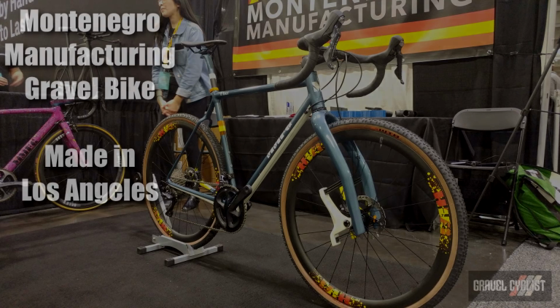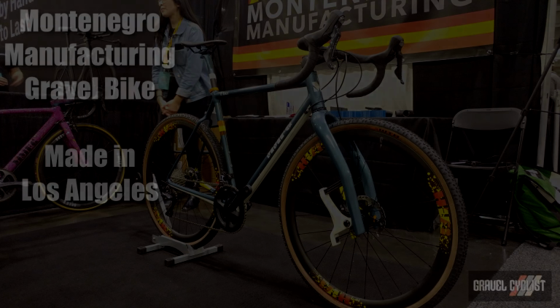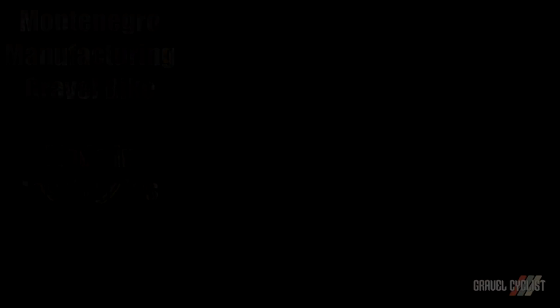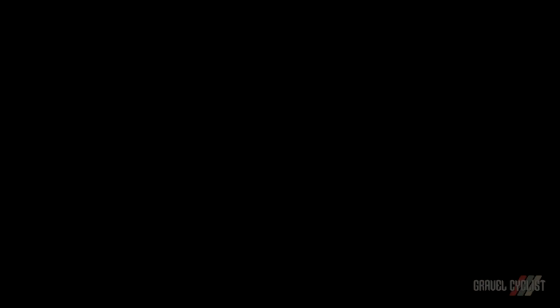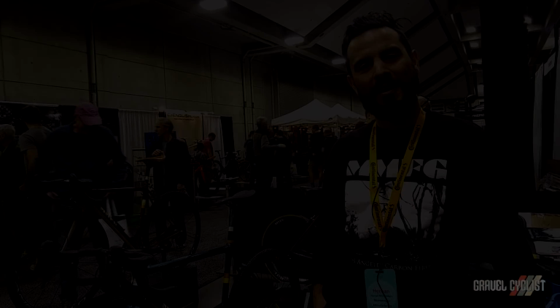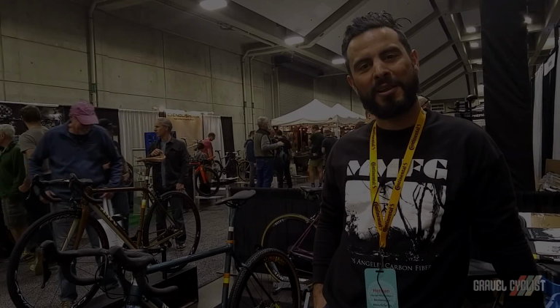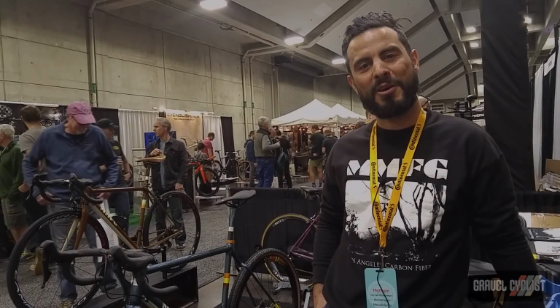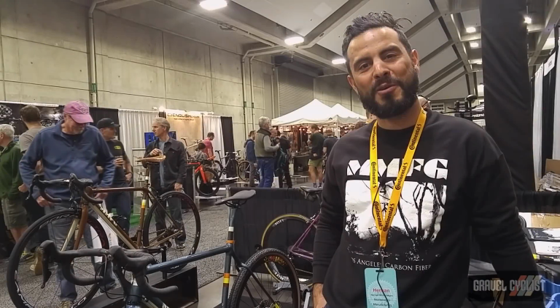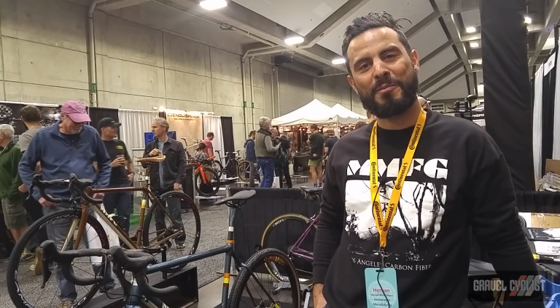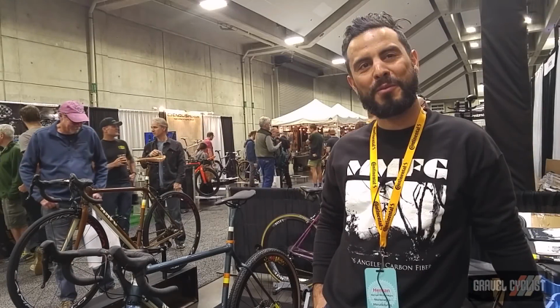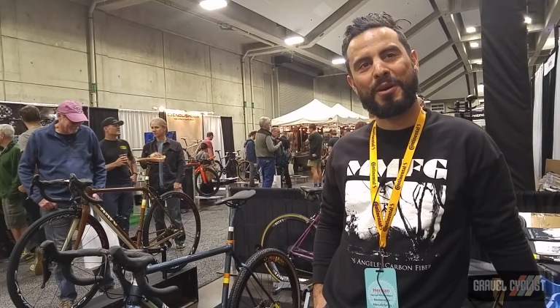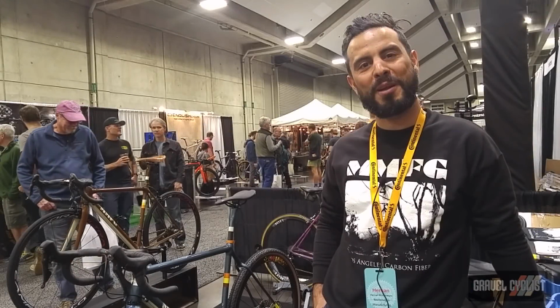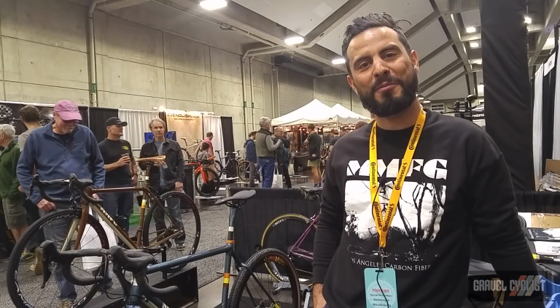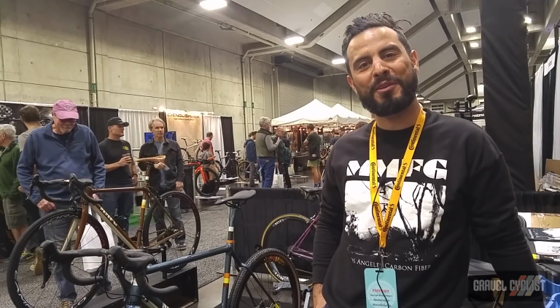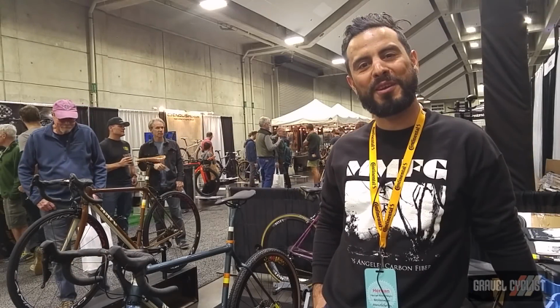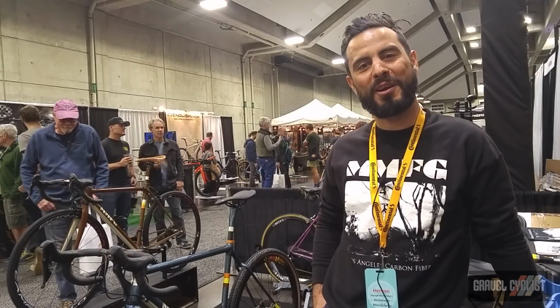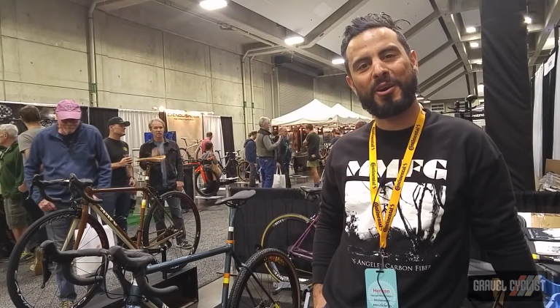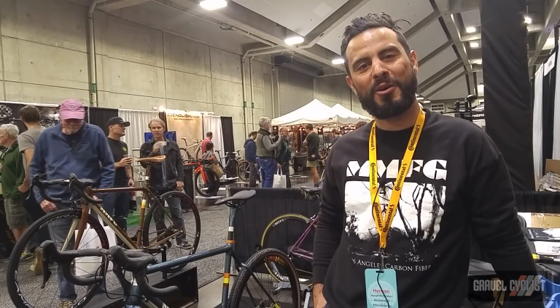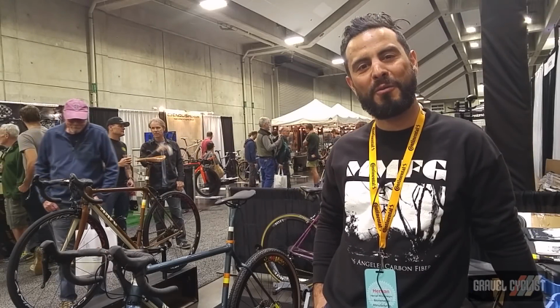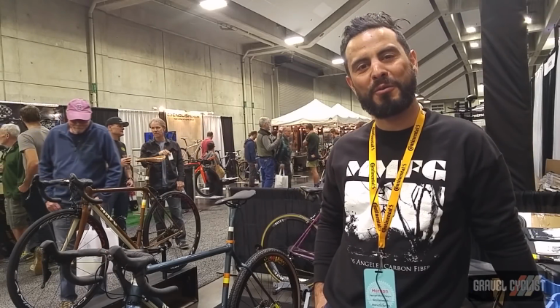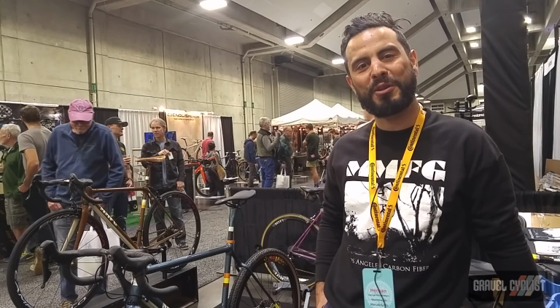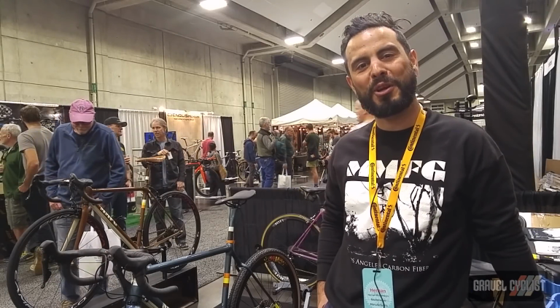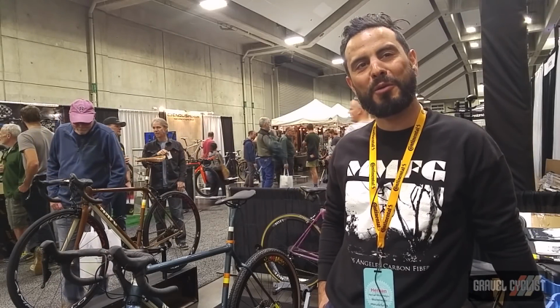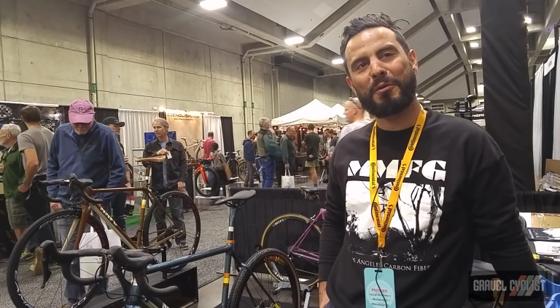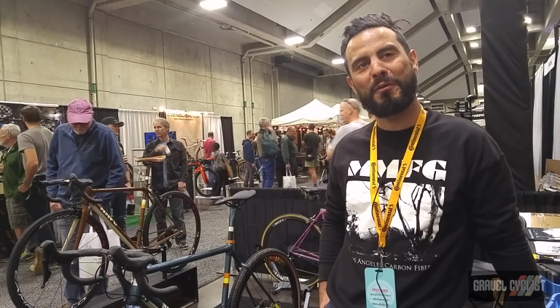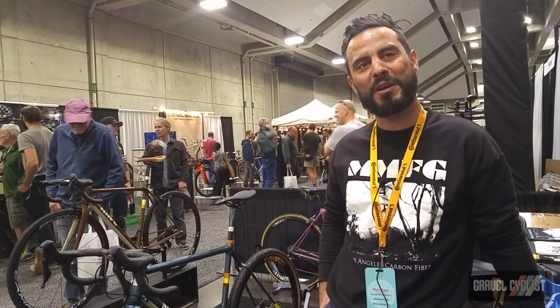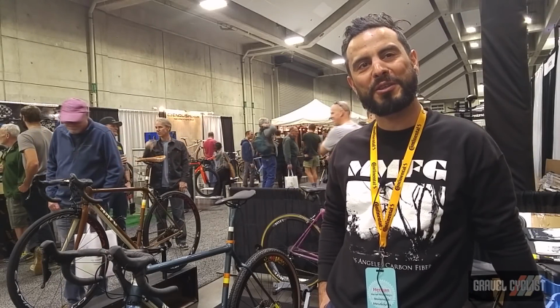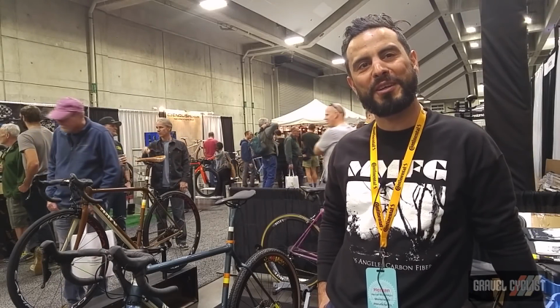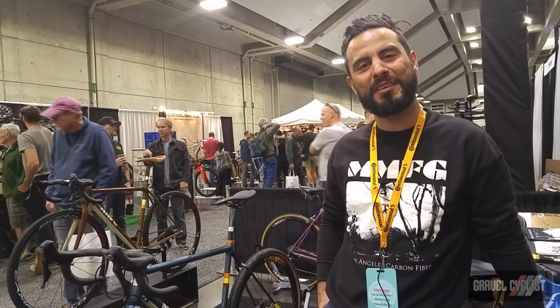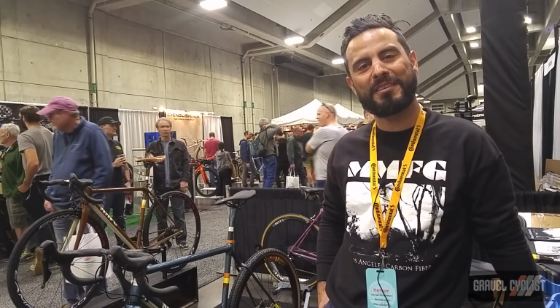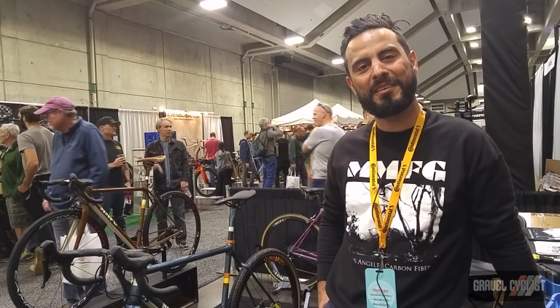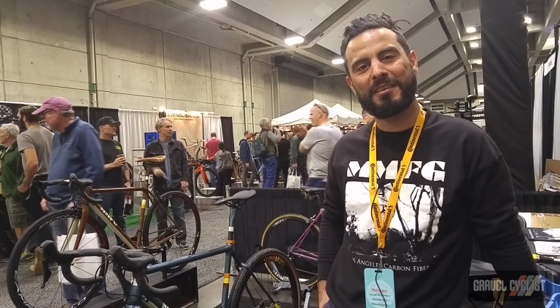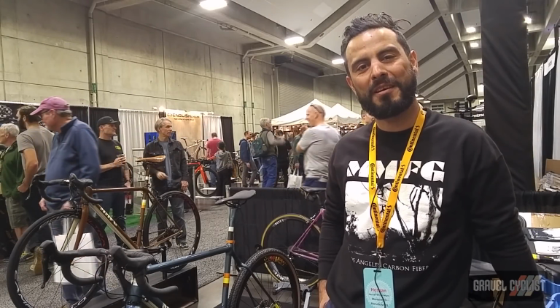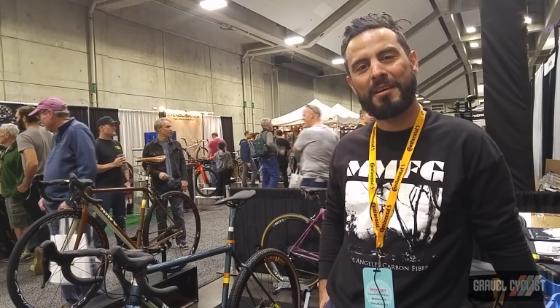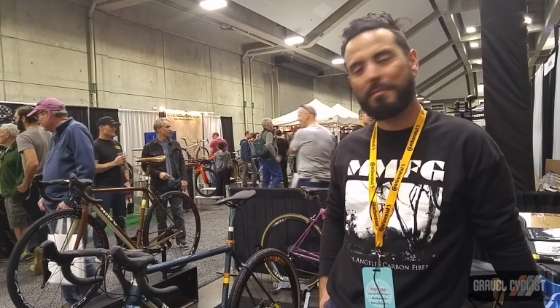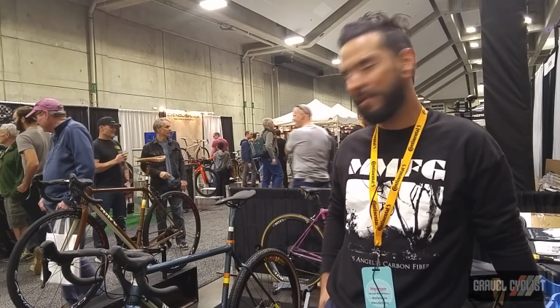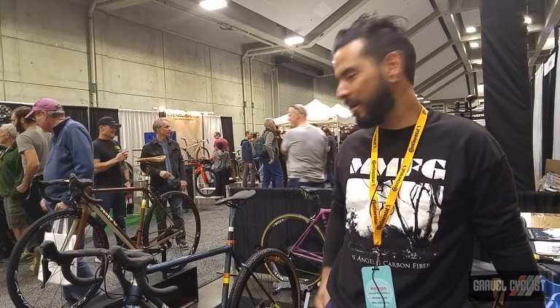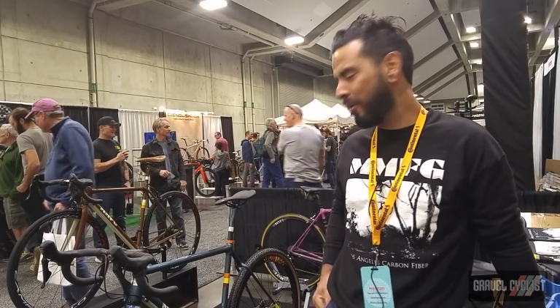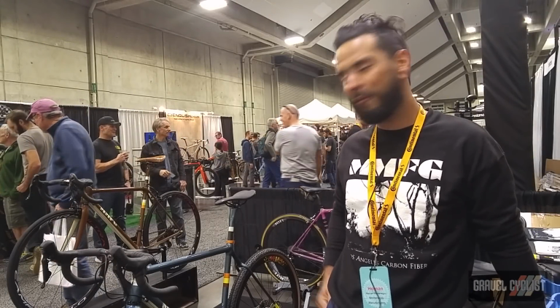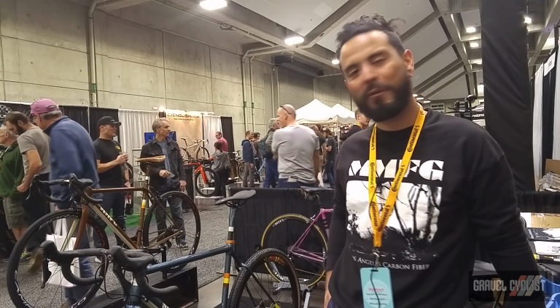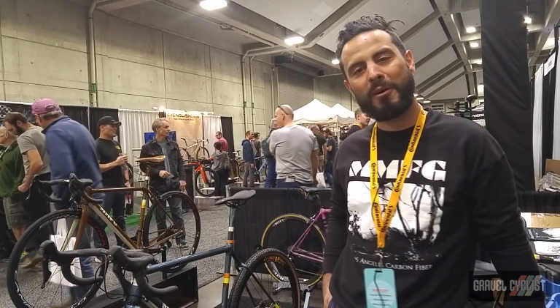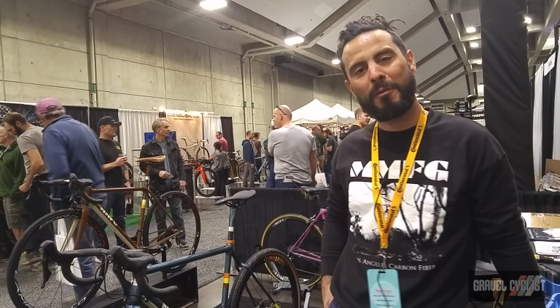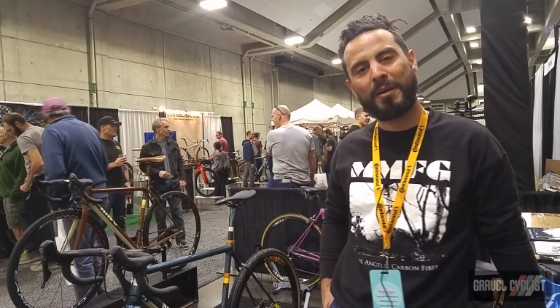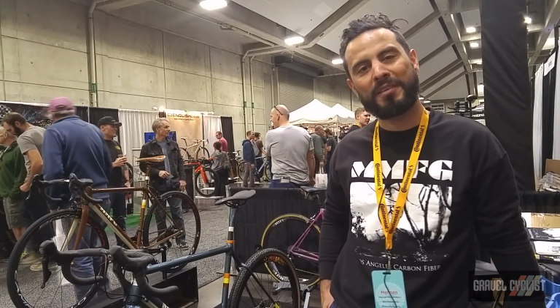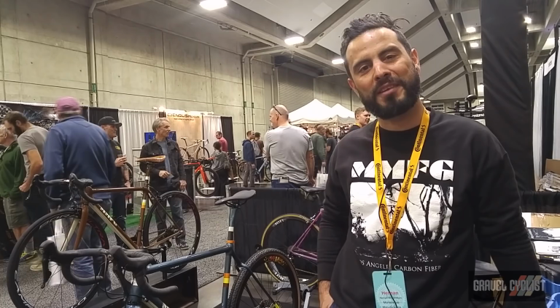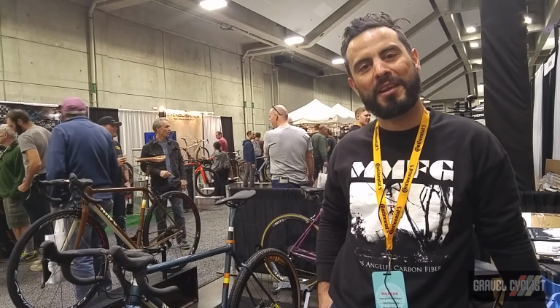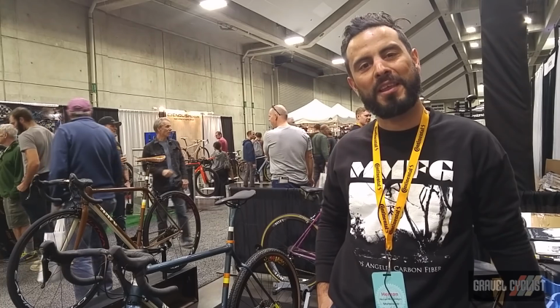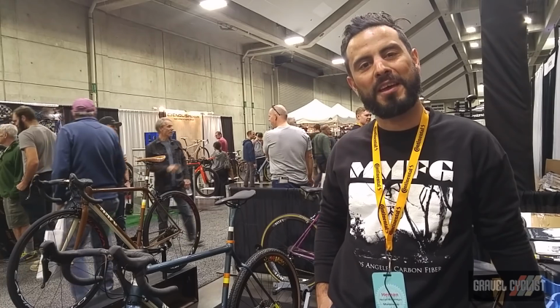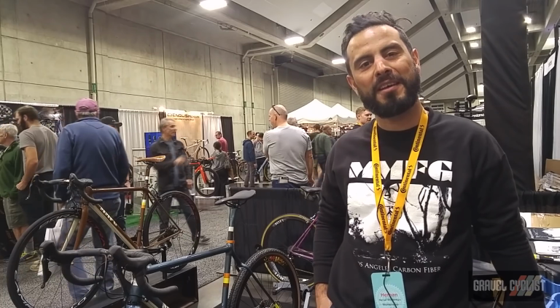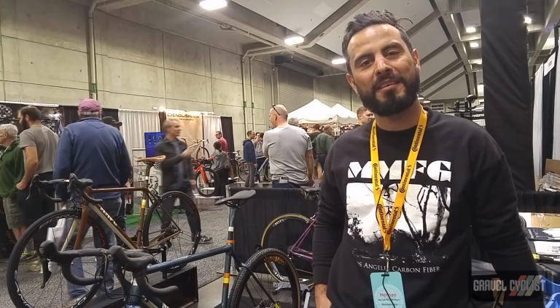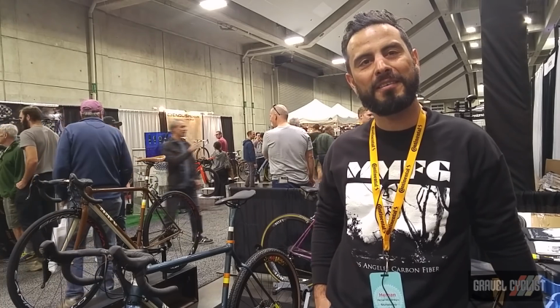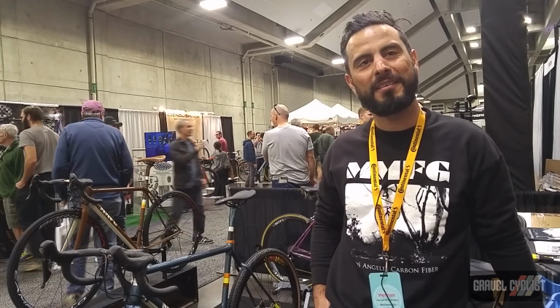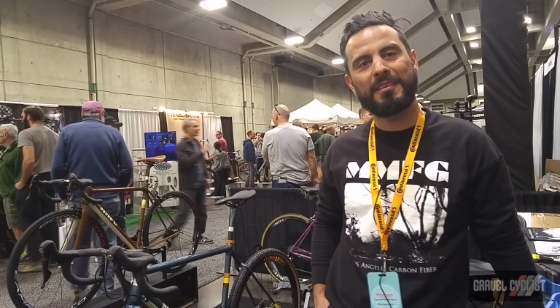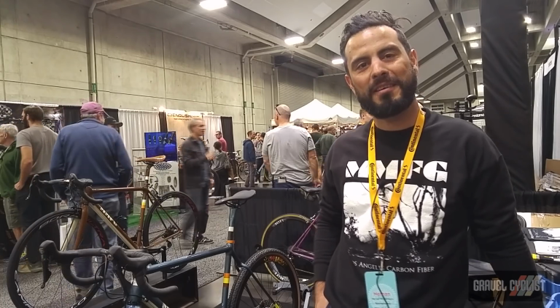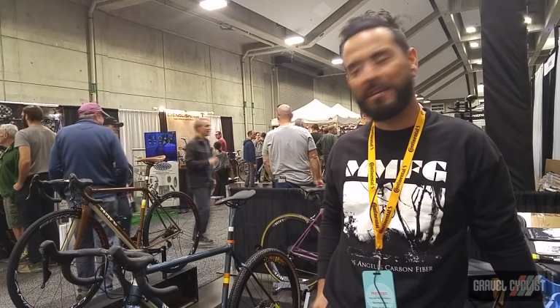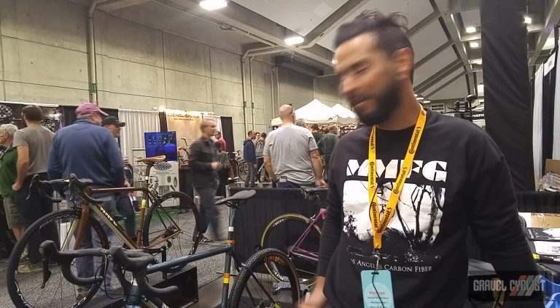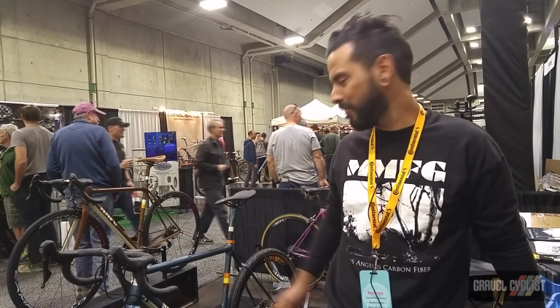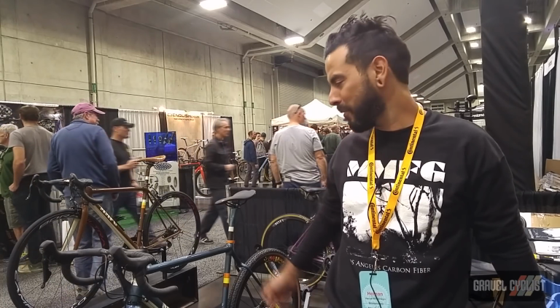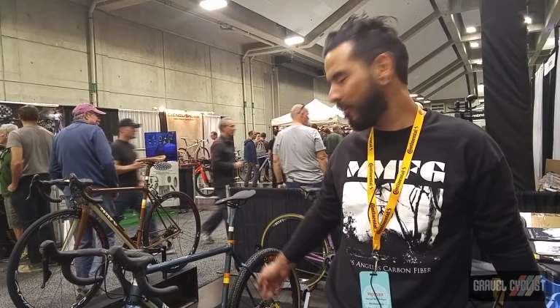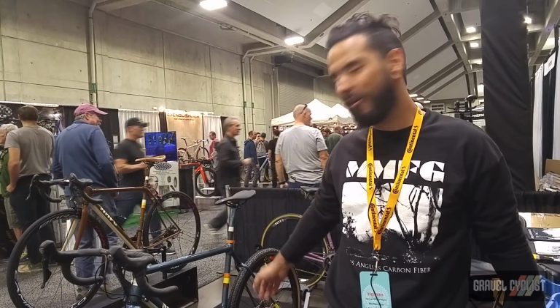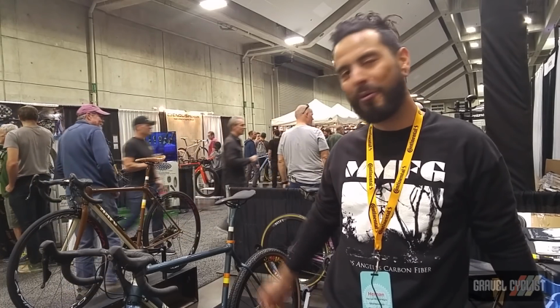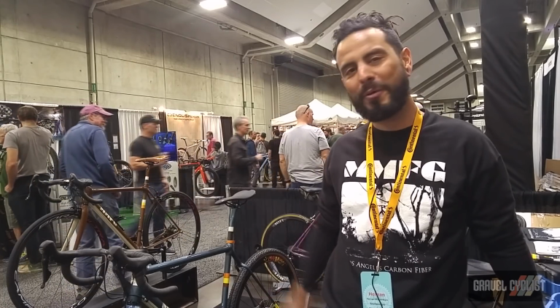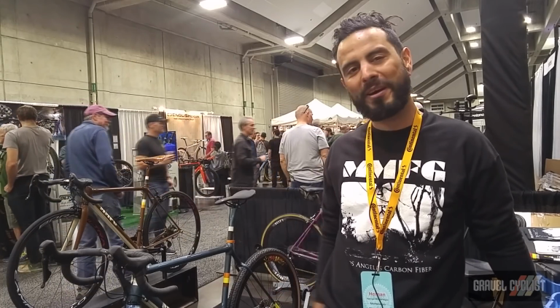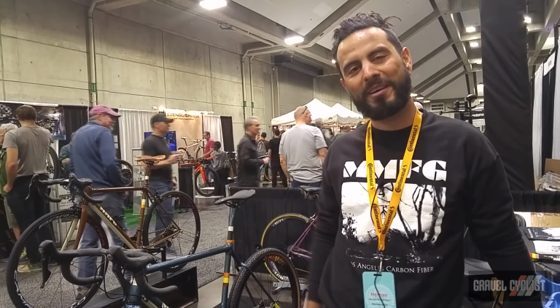Hello, I'm Pernod Montenegro, Montenegro Manufacturing. We make carbon fiber bikes in LA. This is my gravel bike.